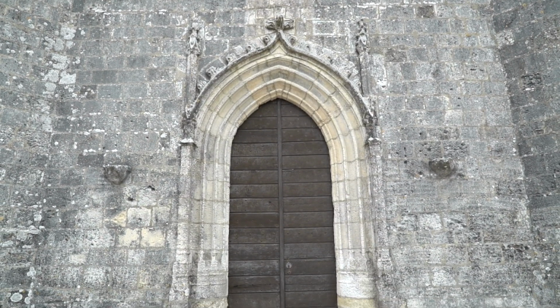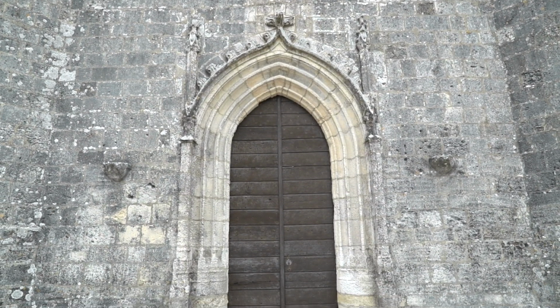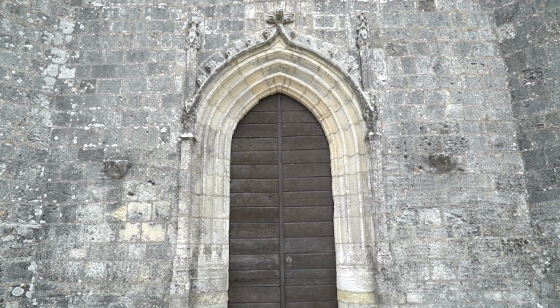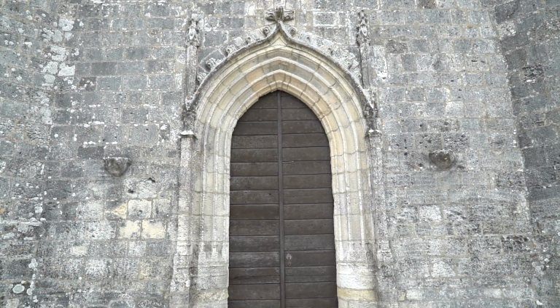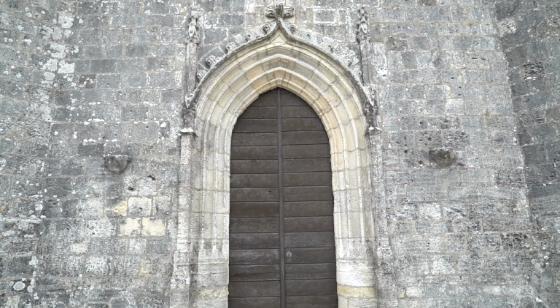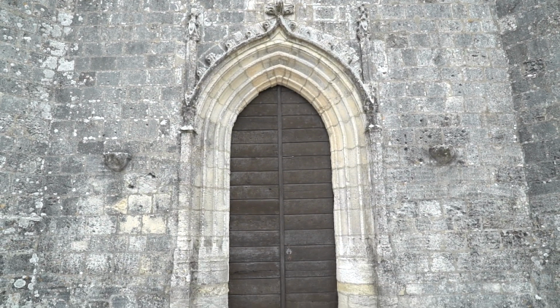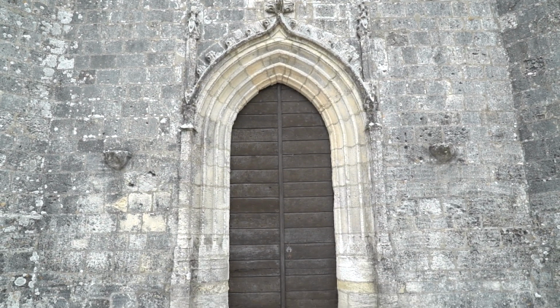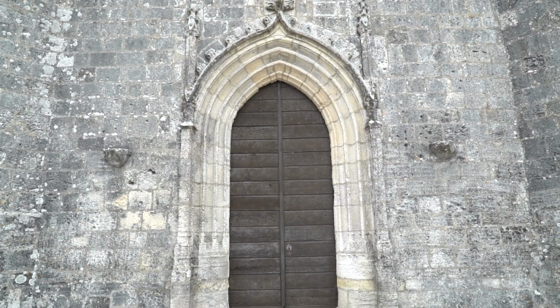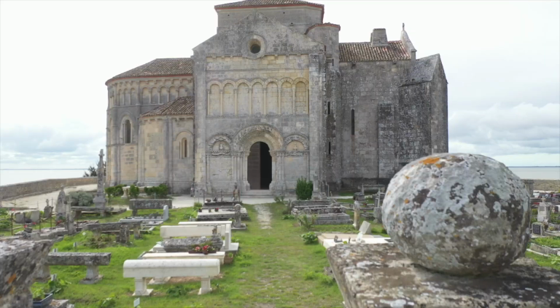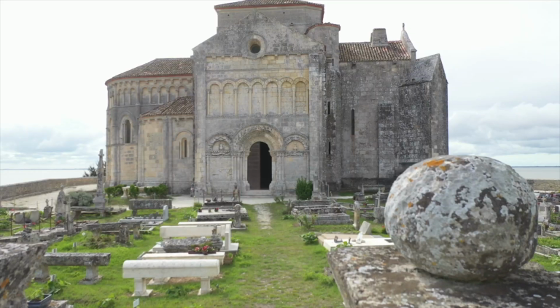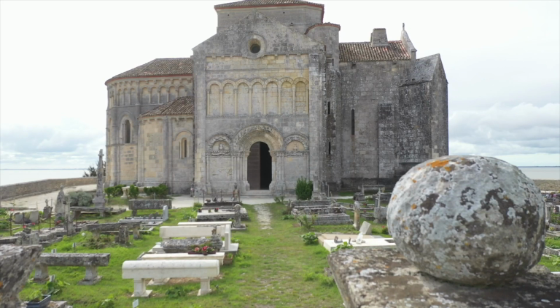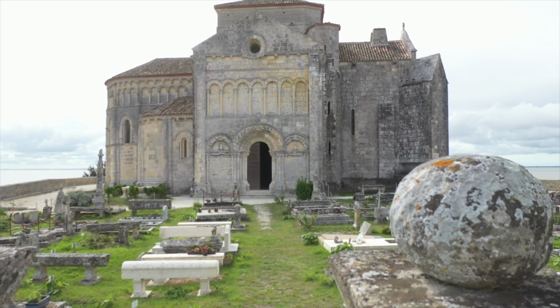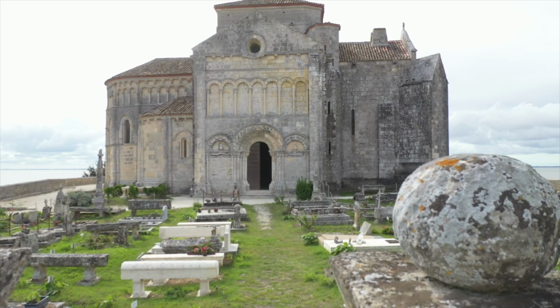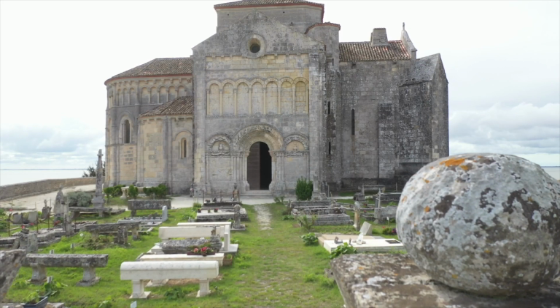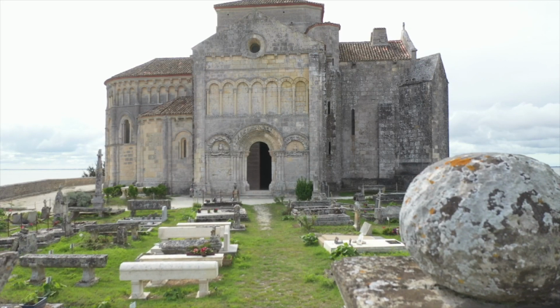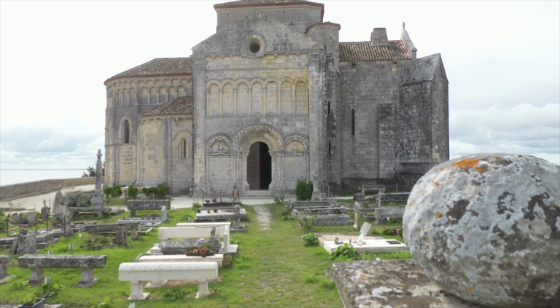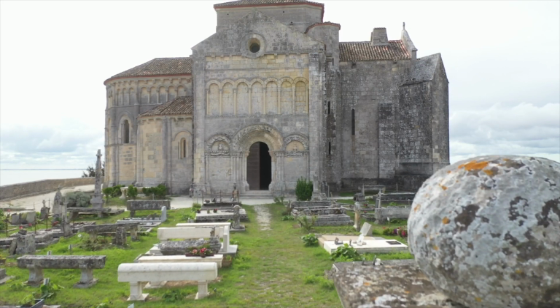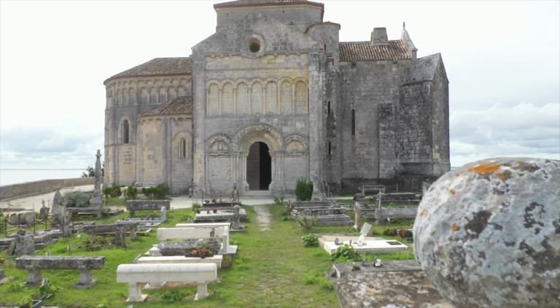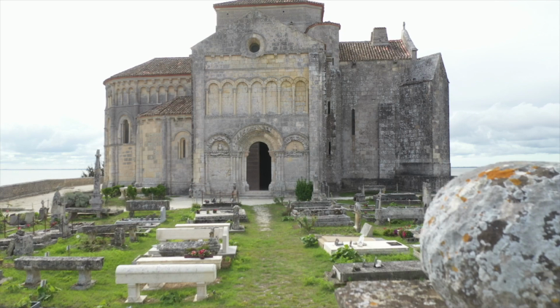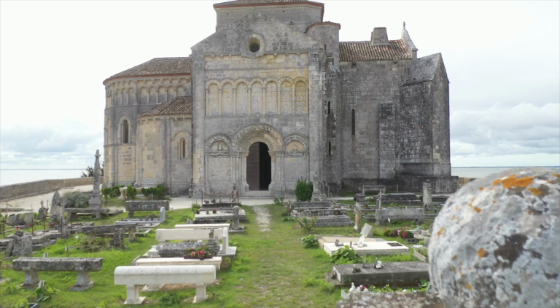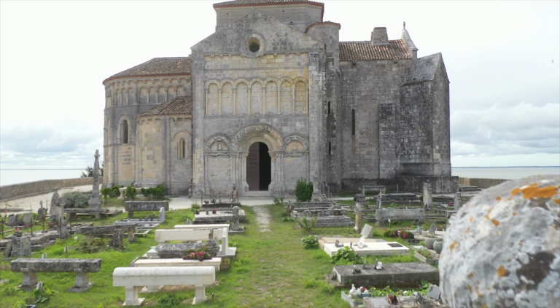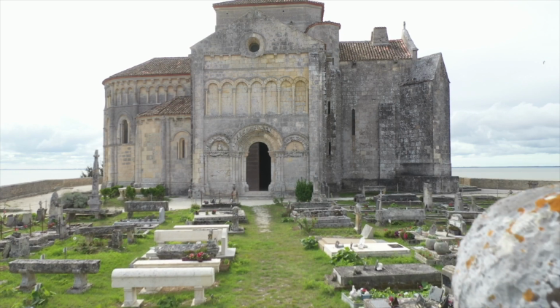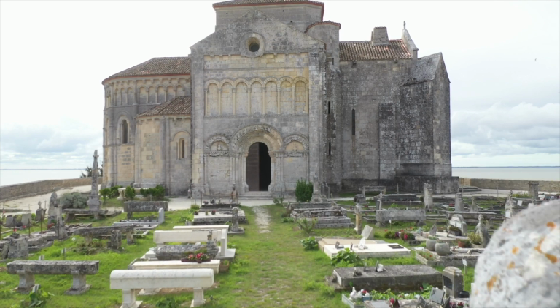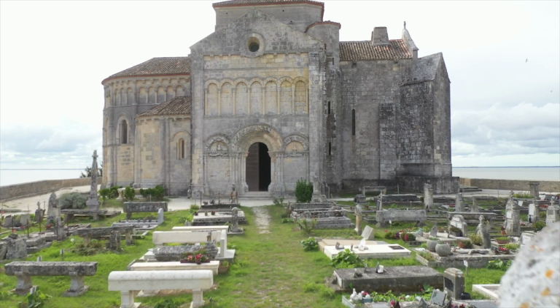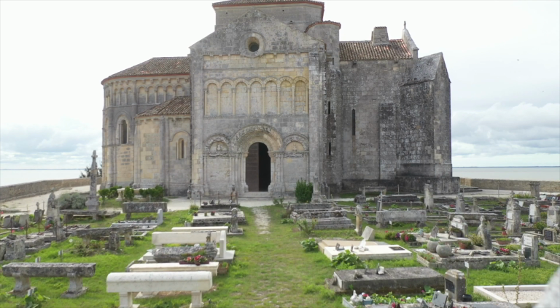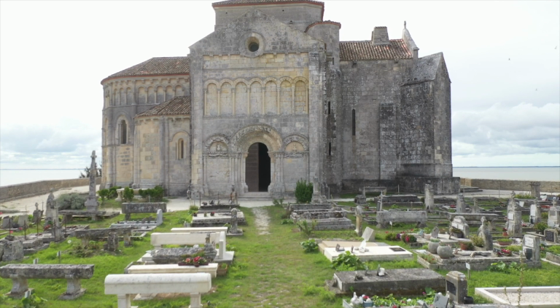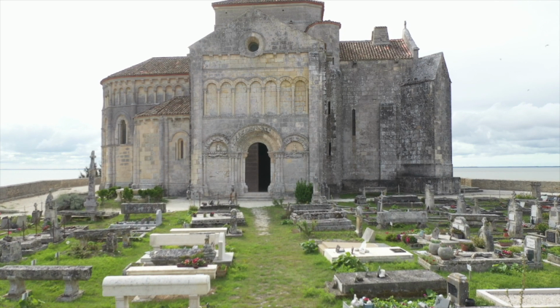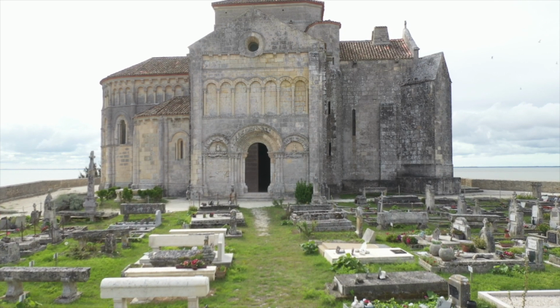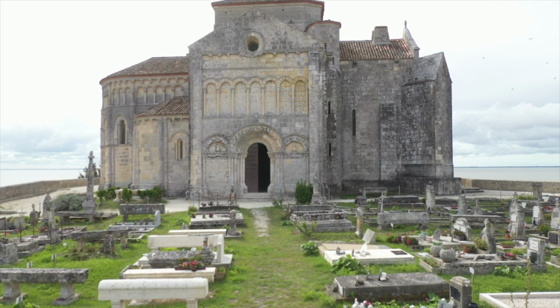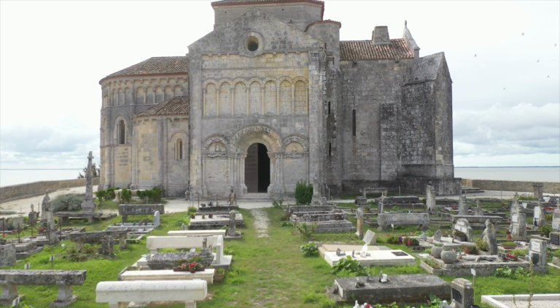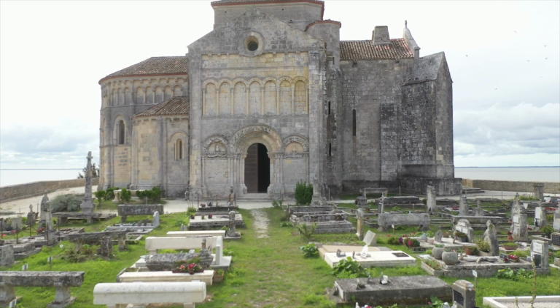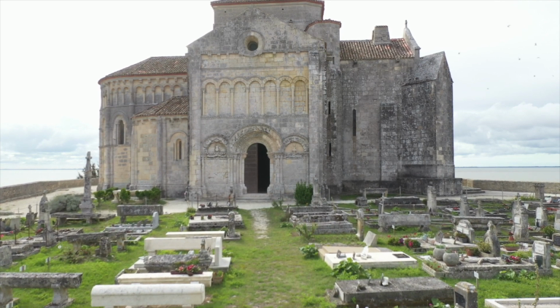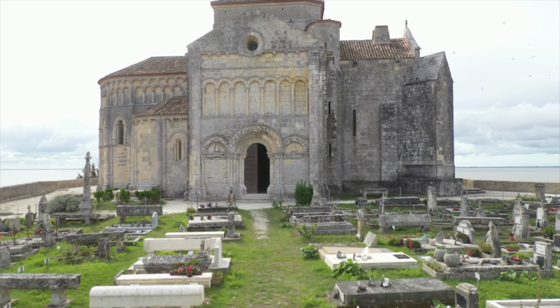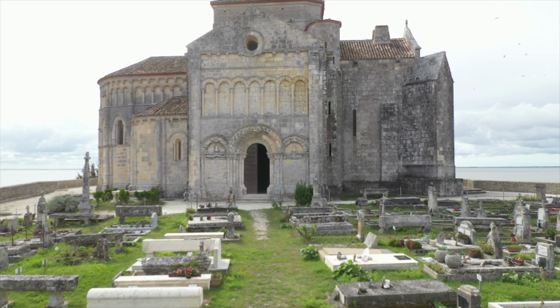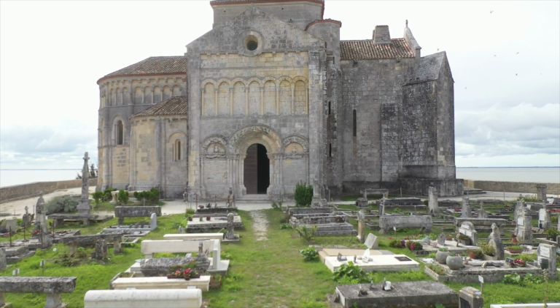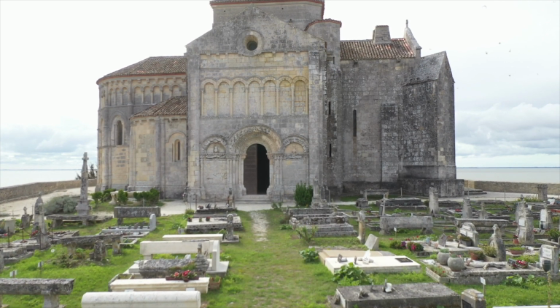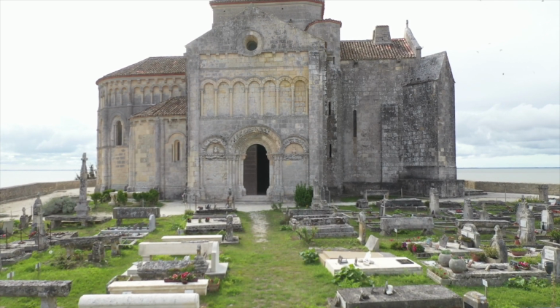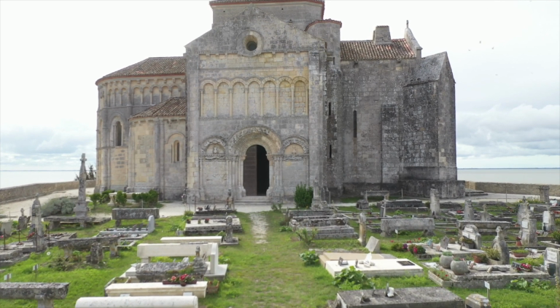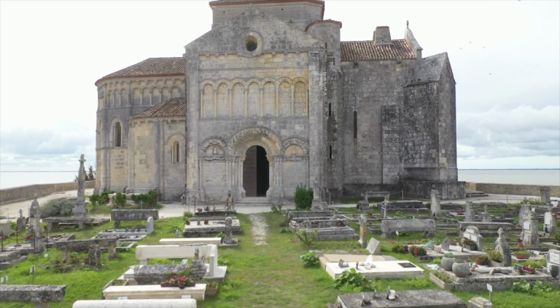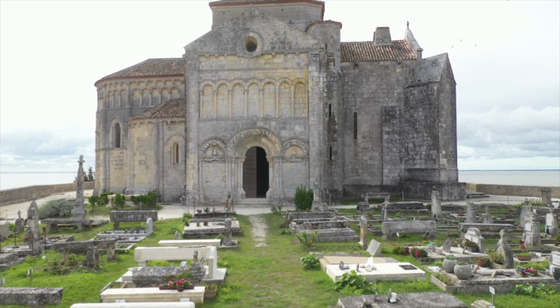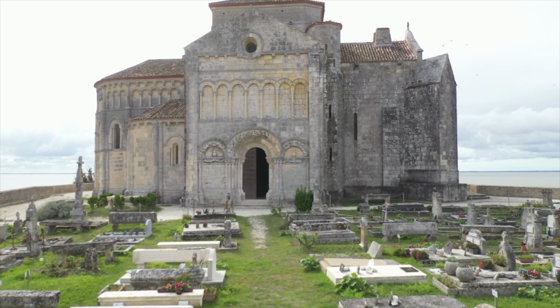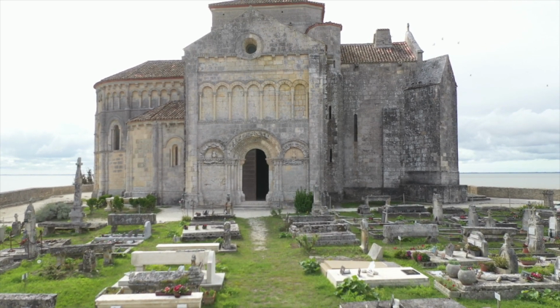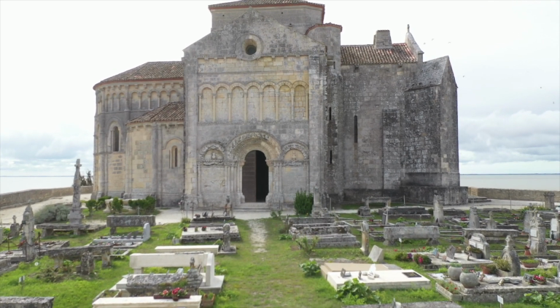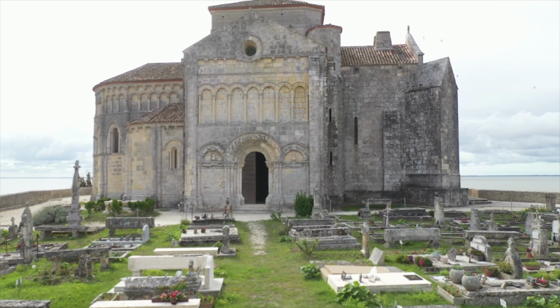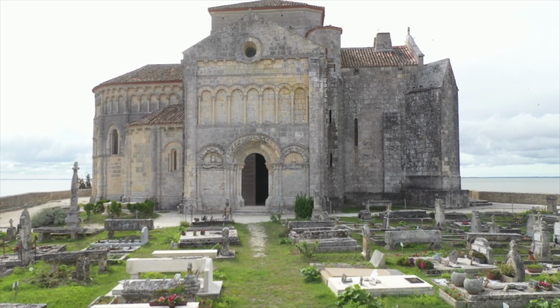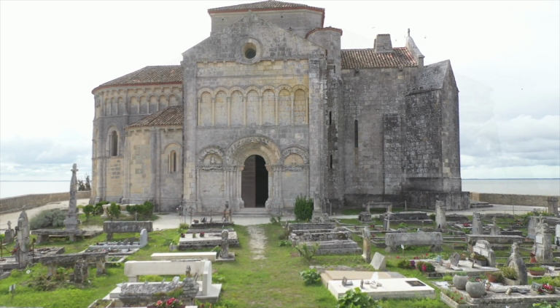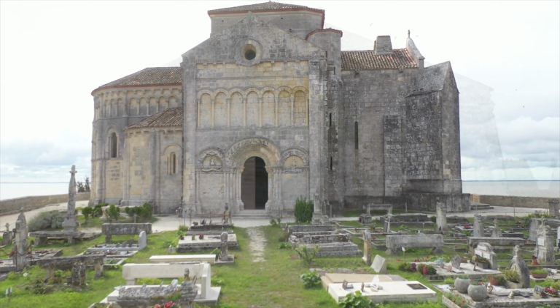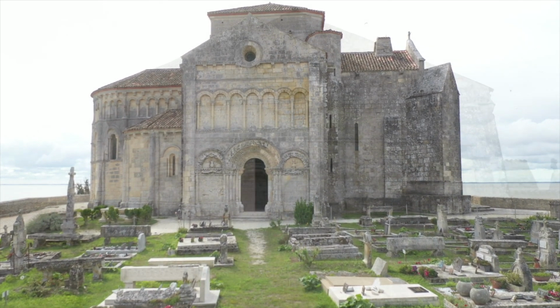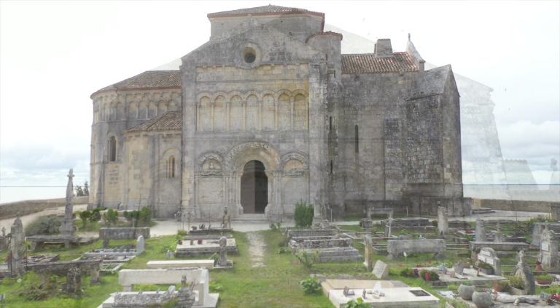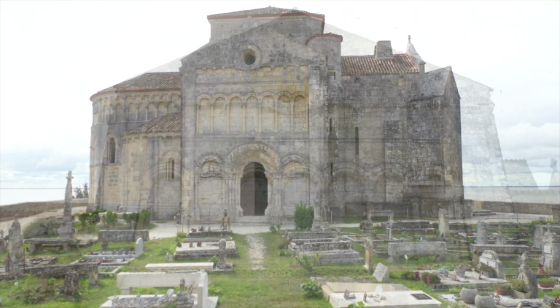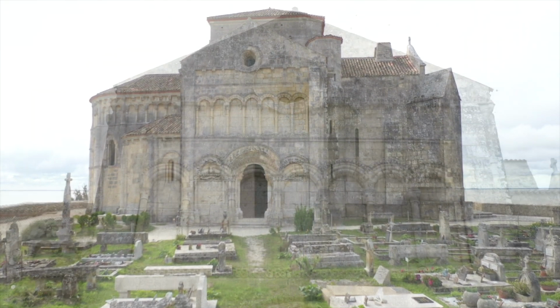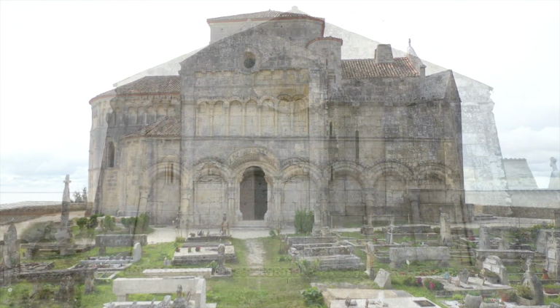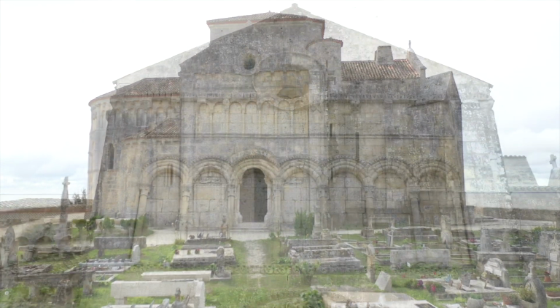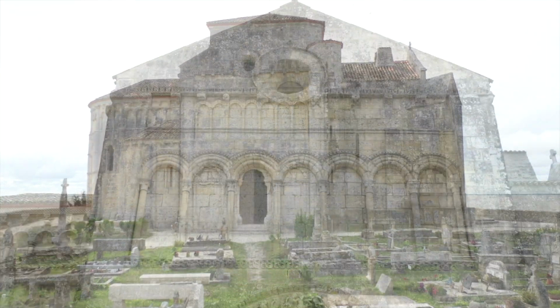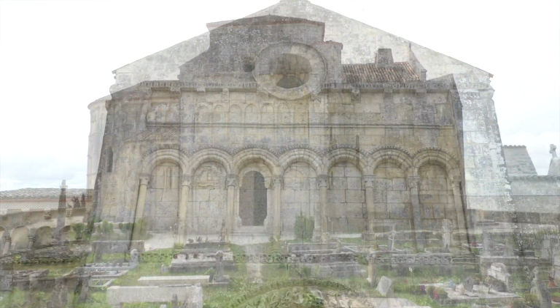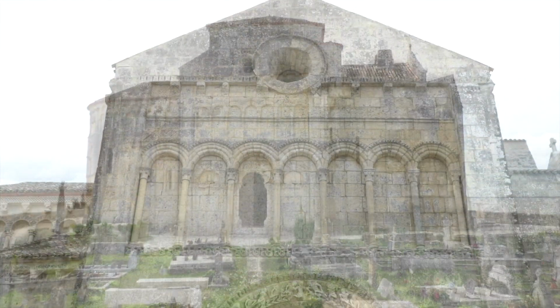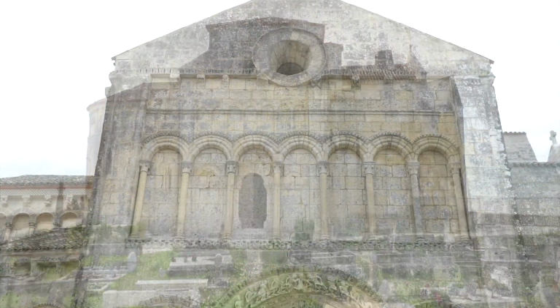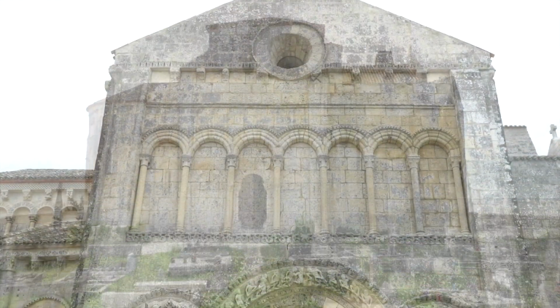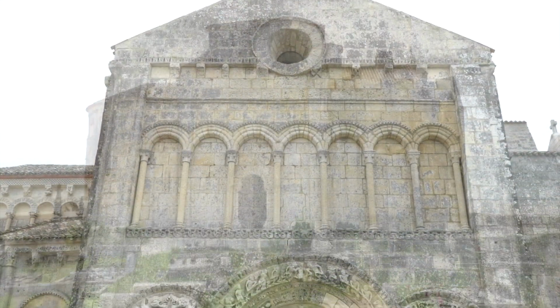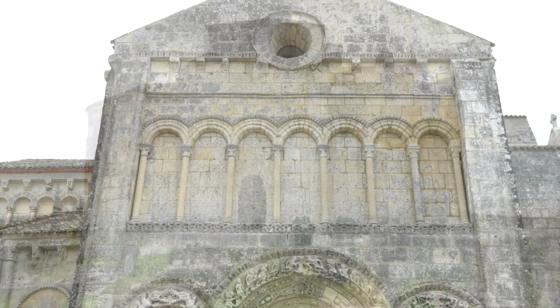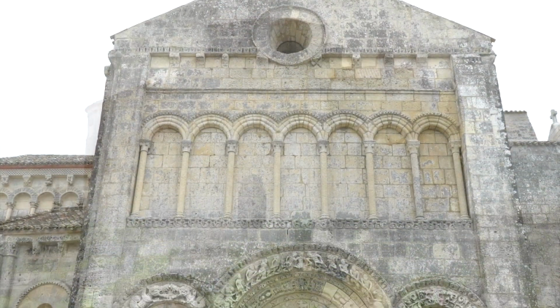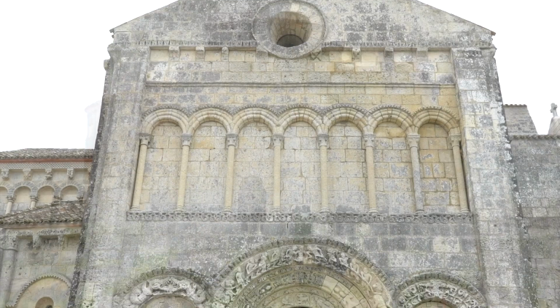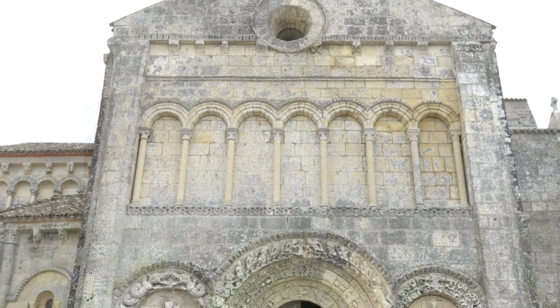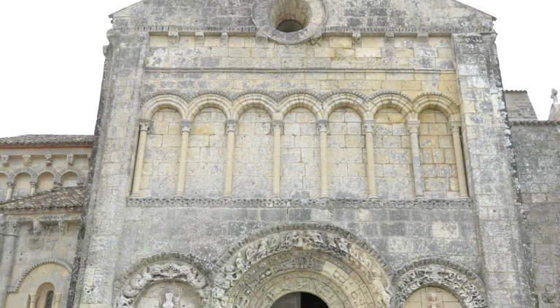The façade of the northern transept, which opens onto the cemetery, has preserved its rich examples of Romanesque ornamentation.